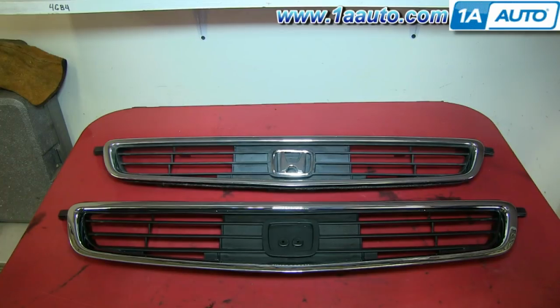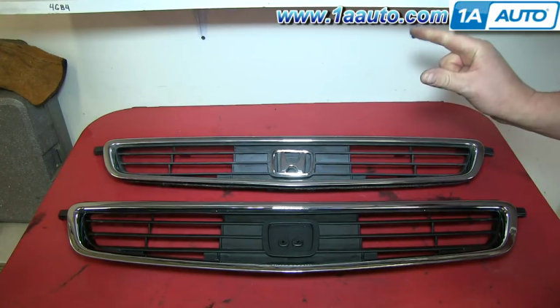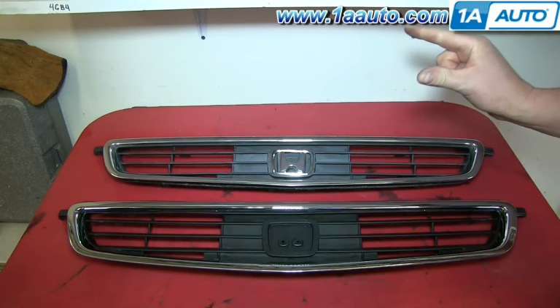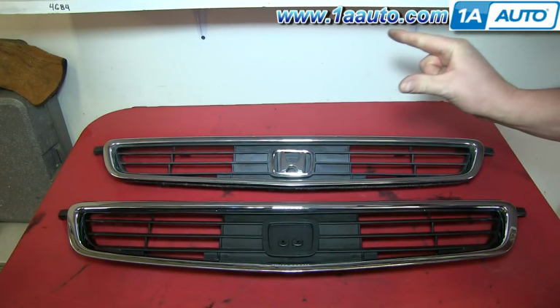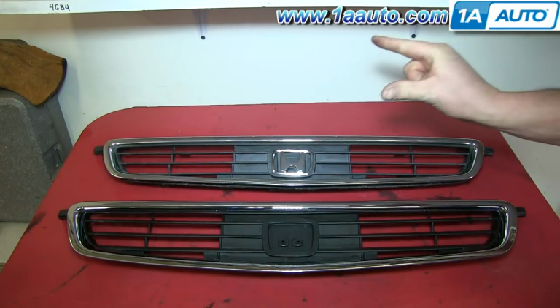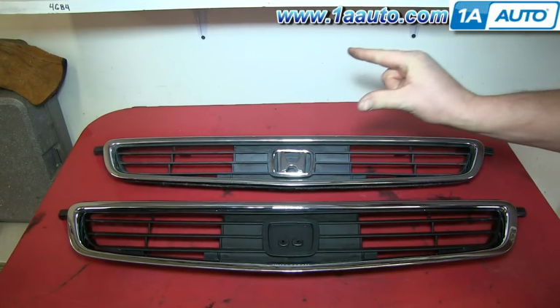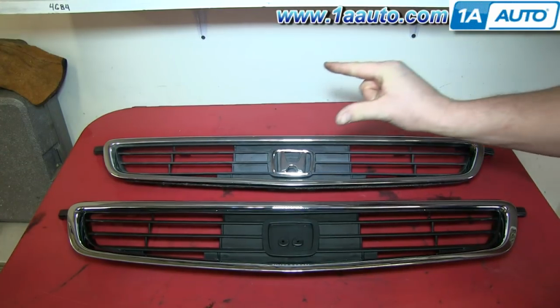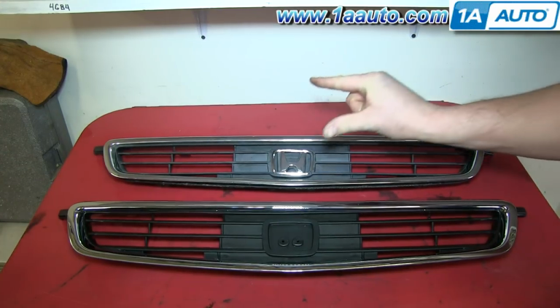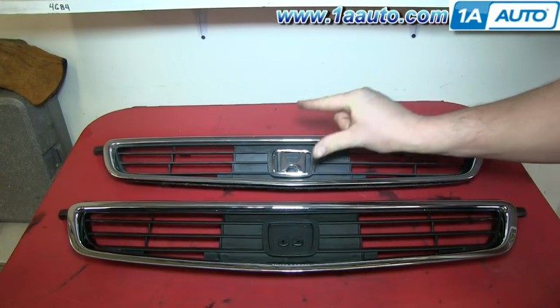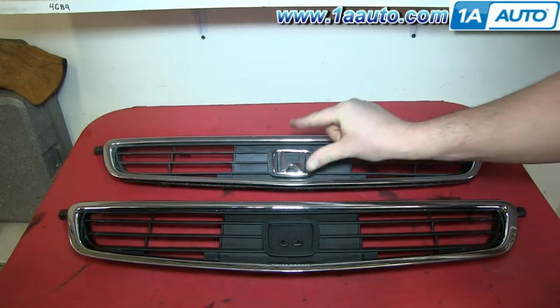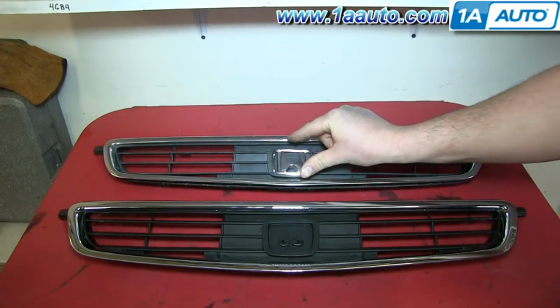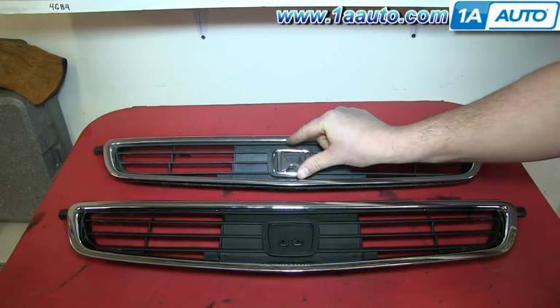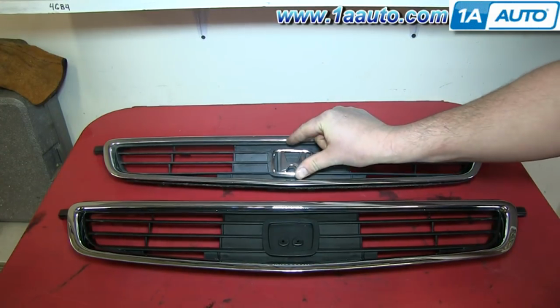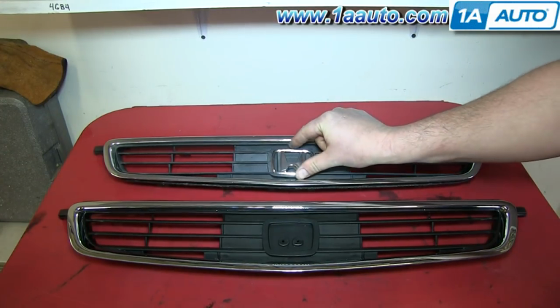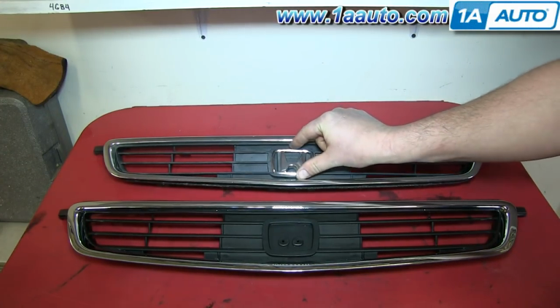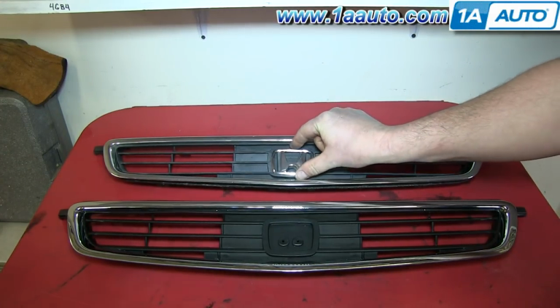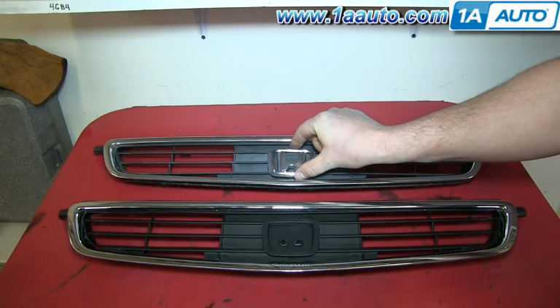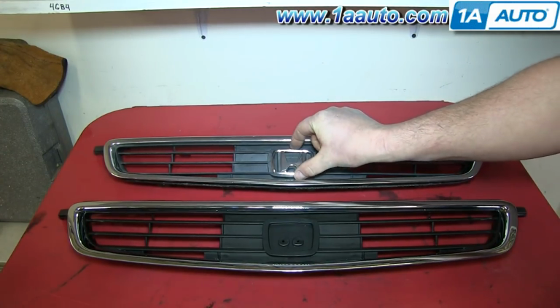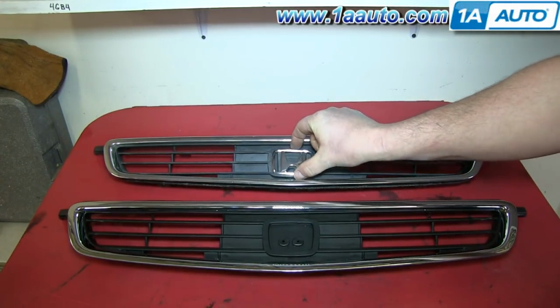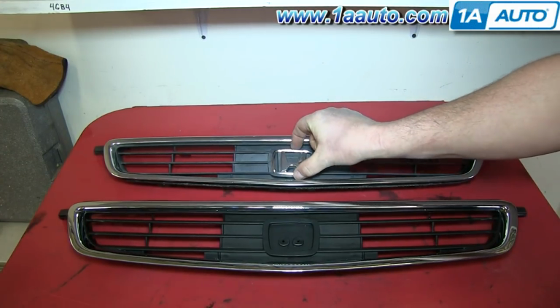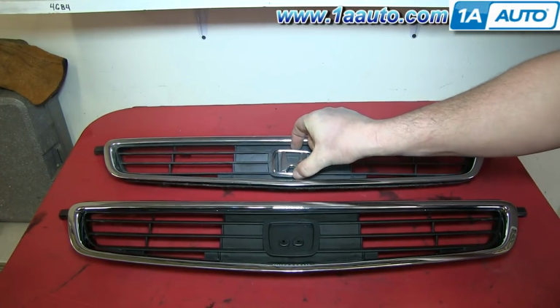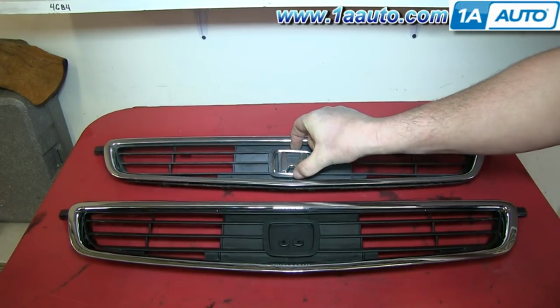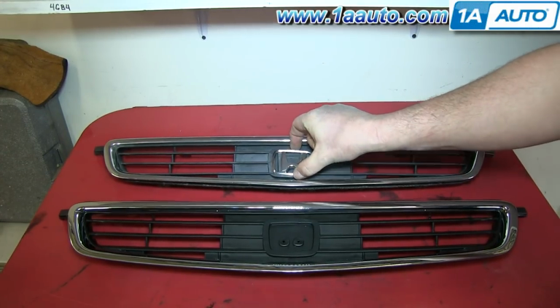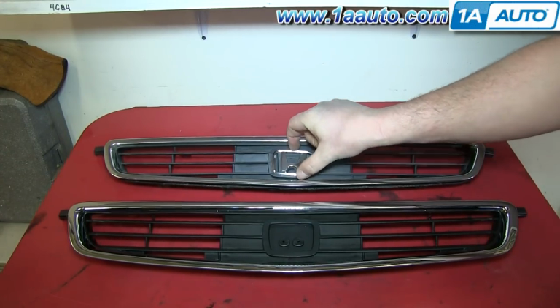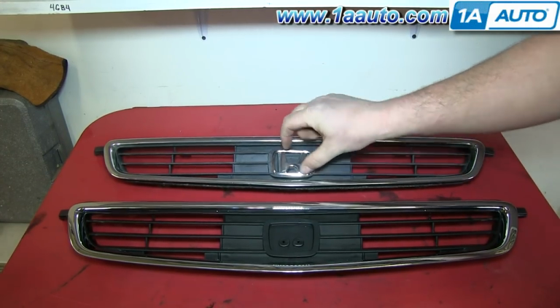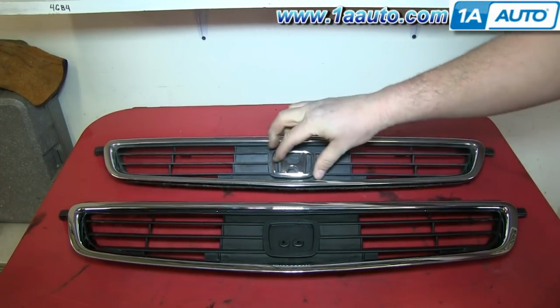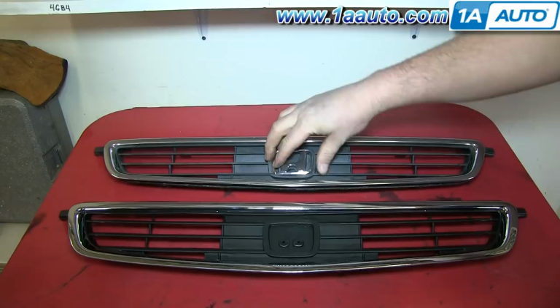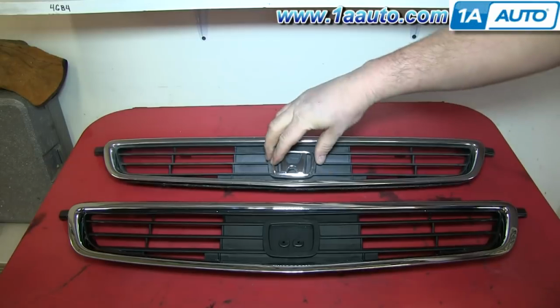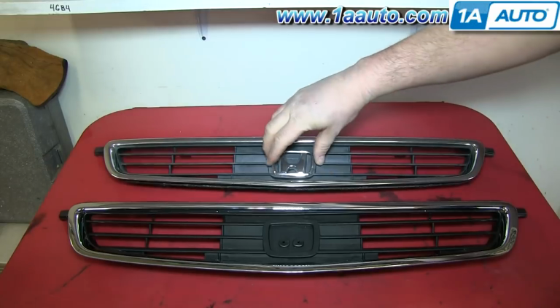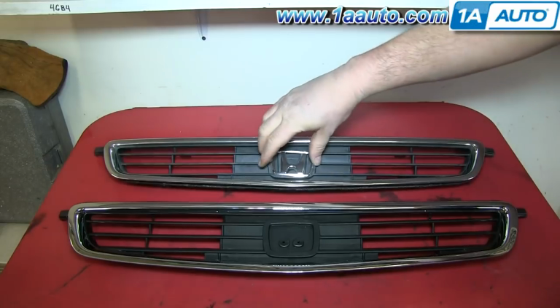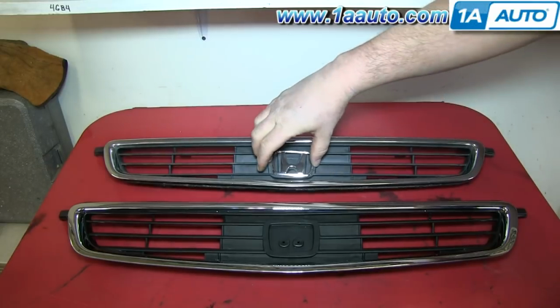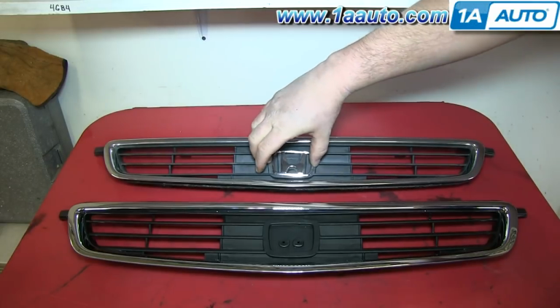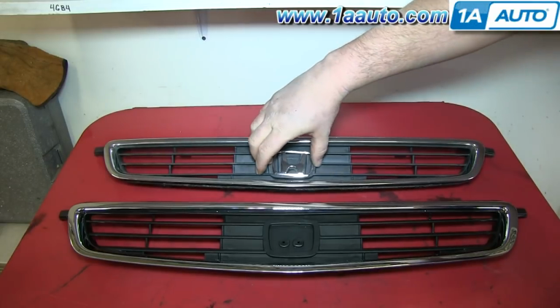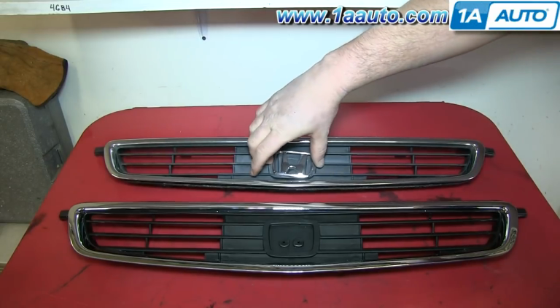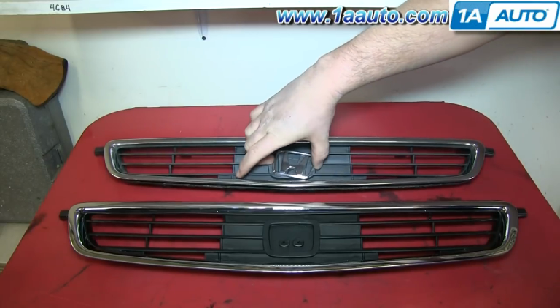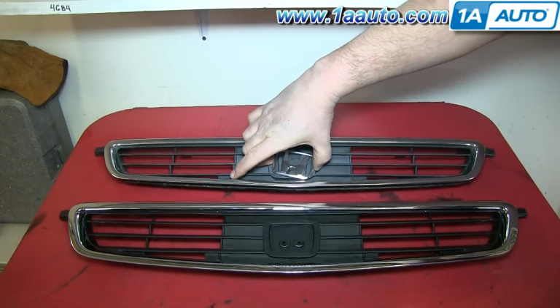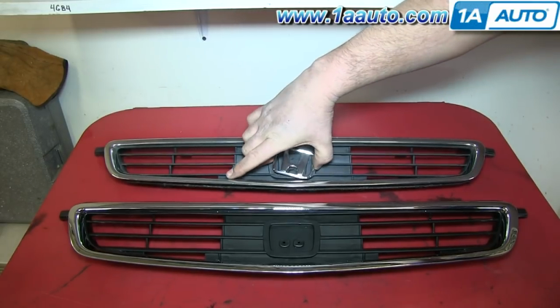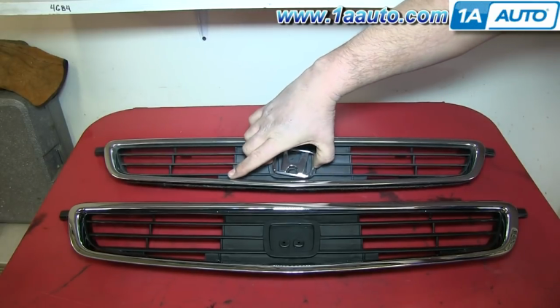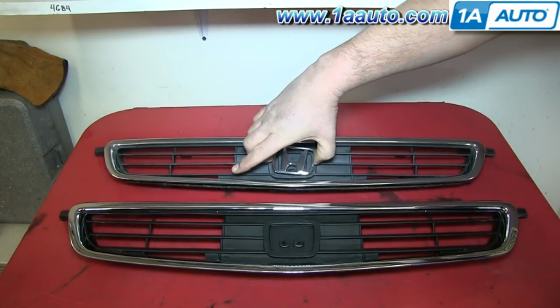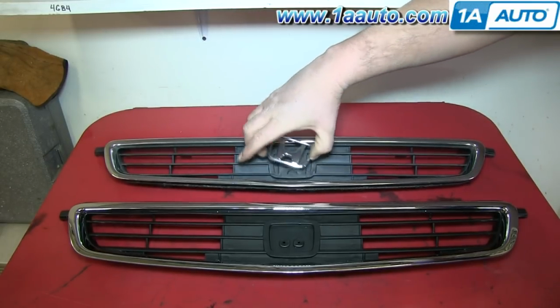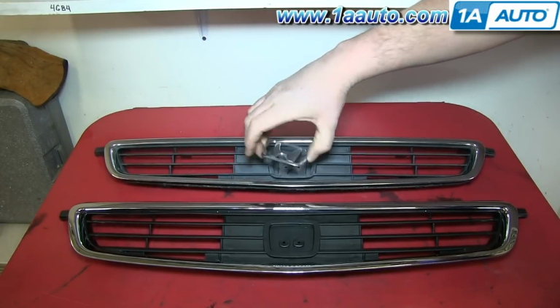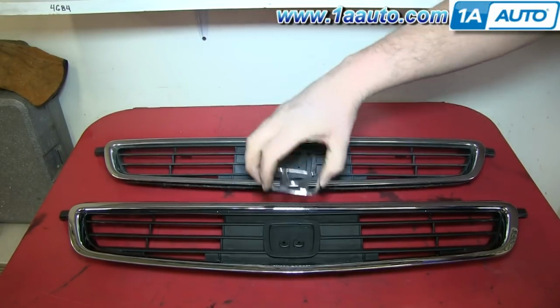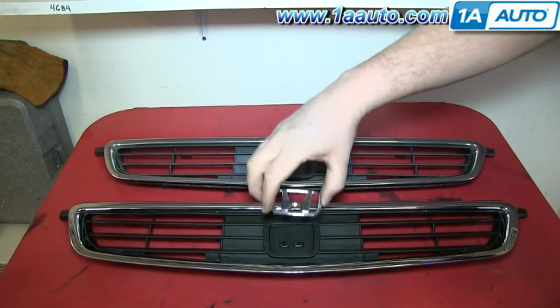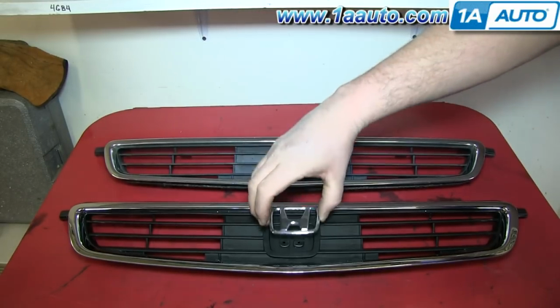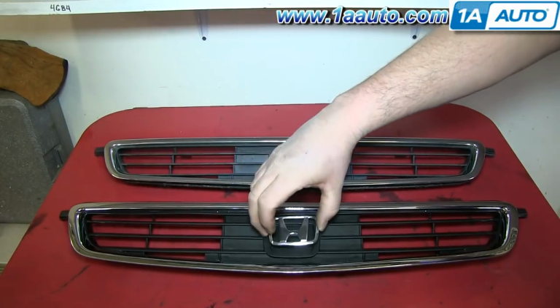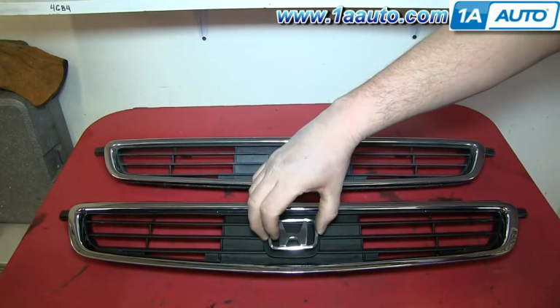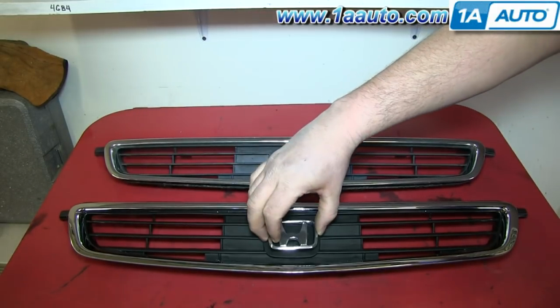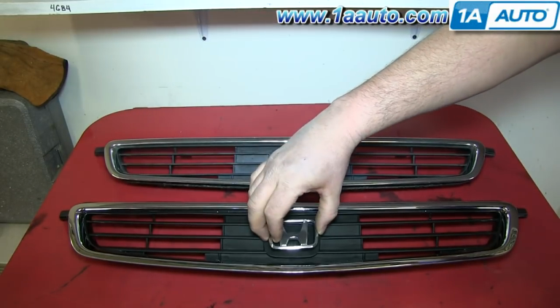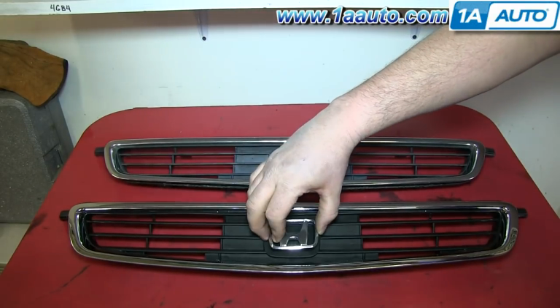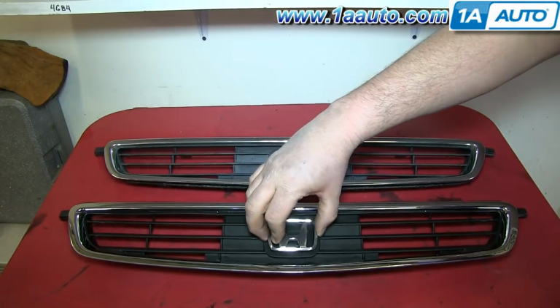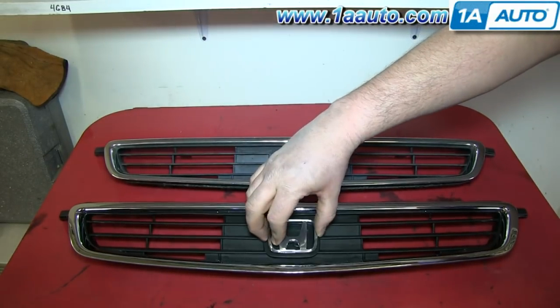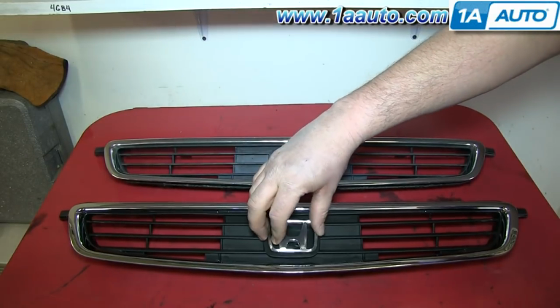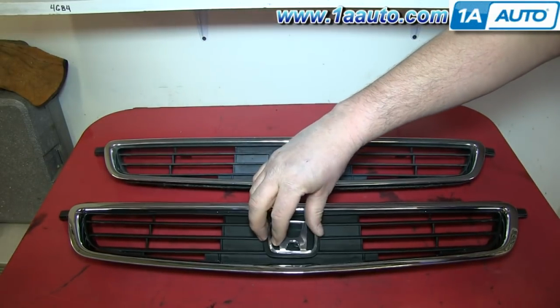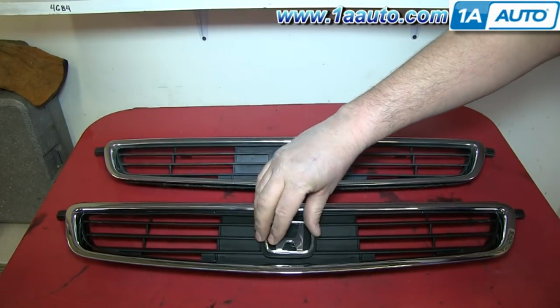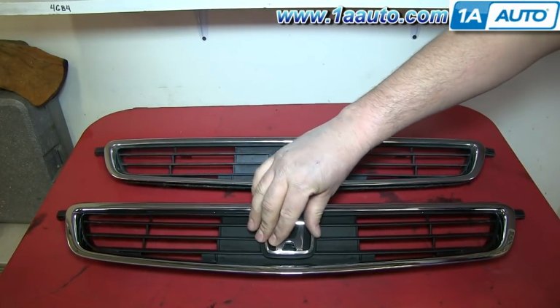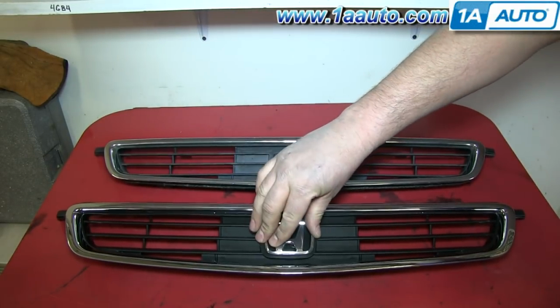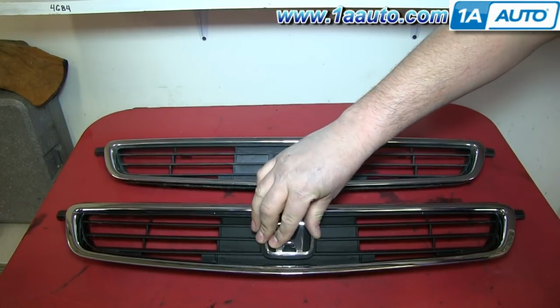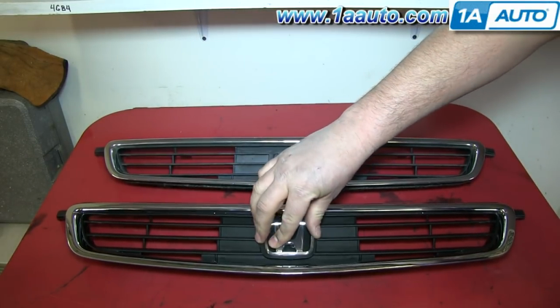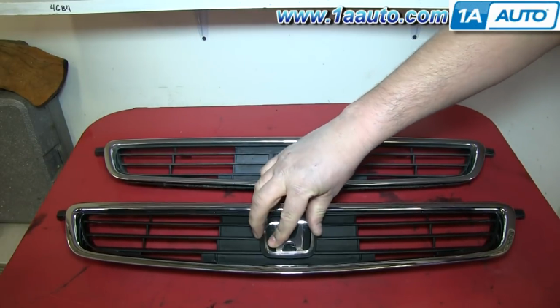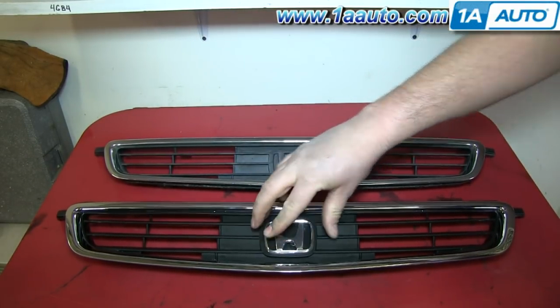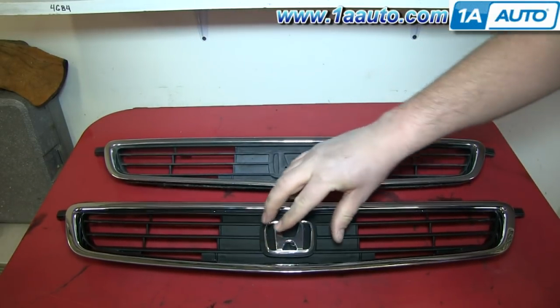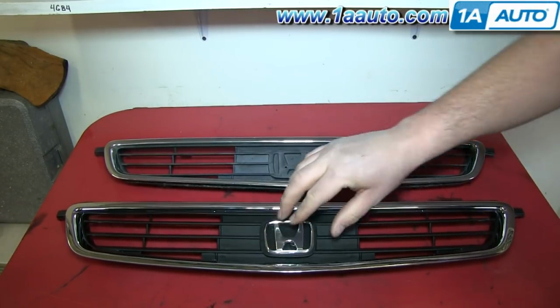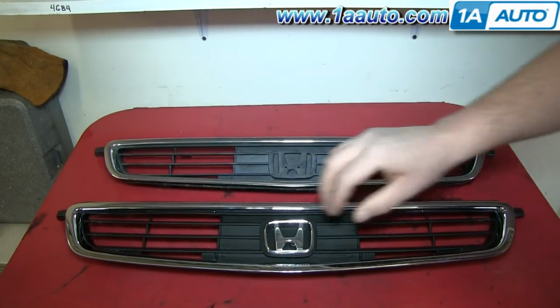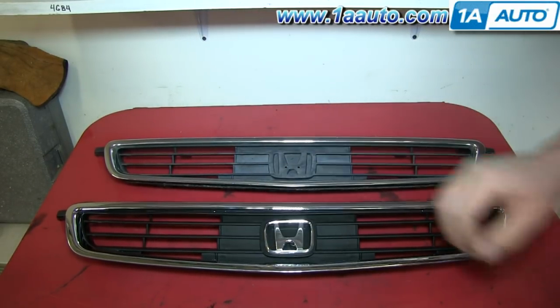Take the emblem from your old grille and put it onto your new grille. You may need a screwdriver to pry it off. Ours is just falling off on its own, so it wasn't very difficult.